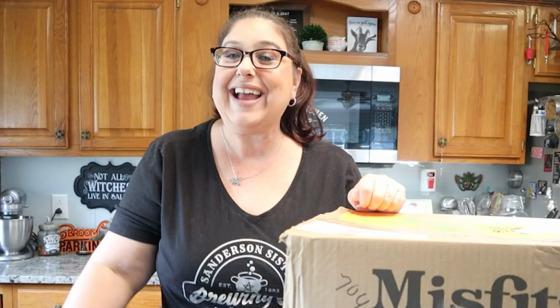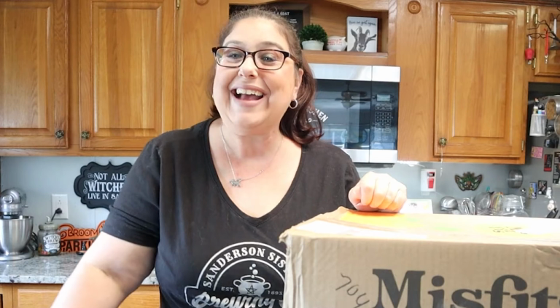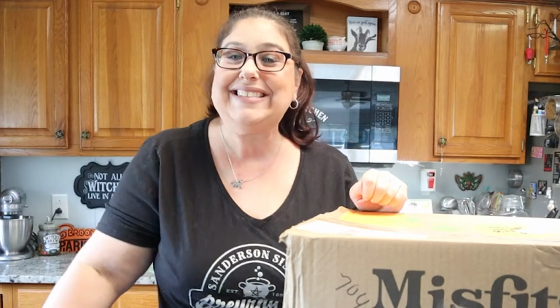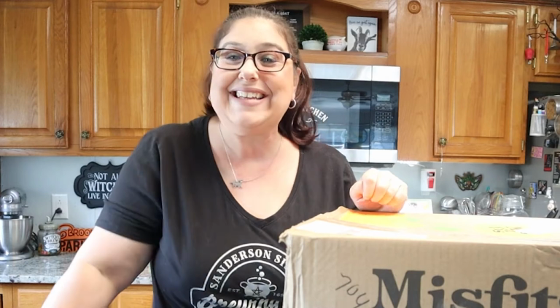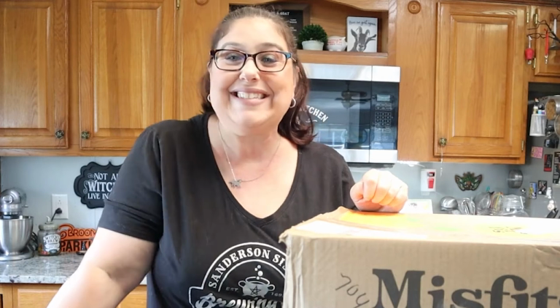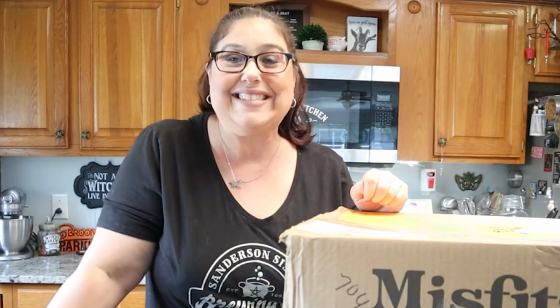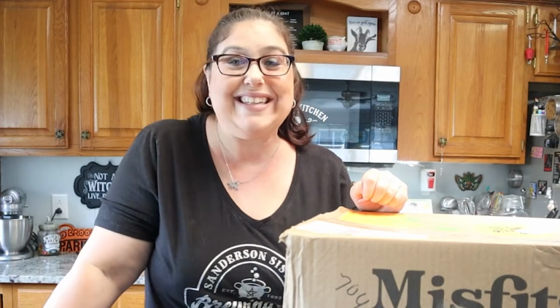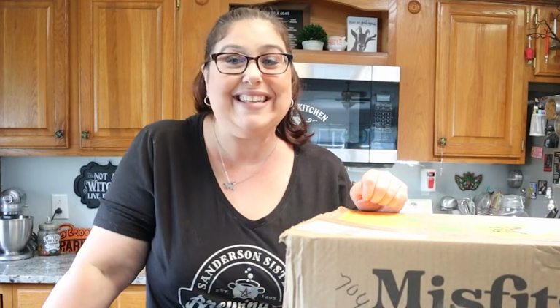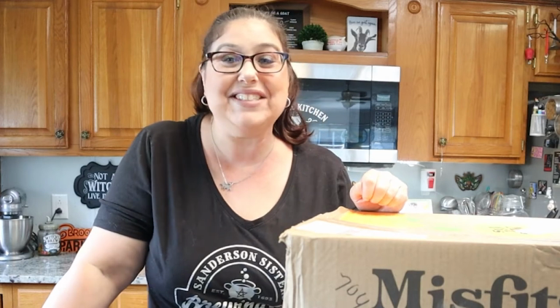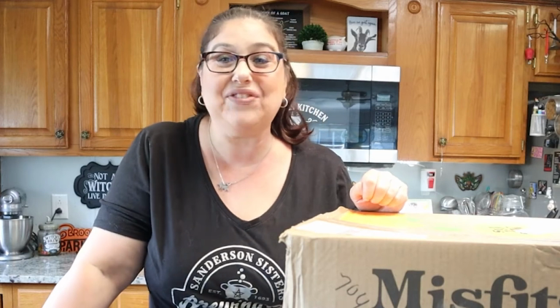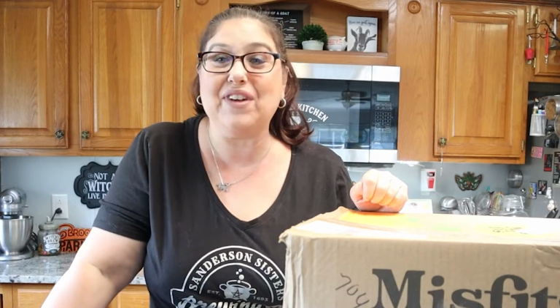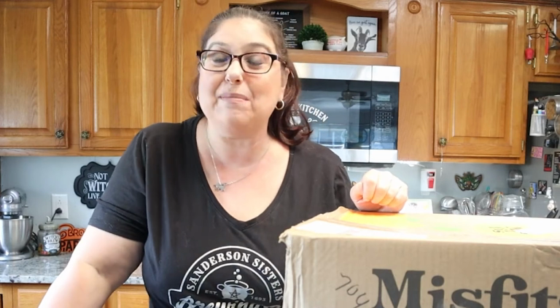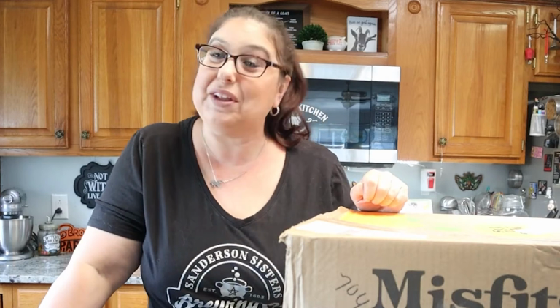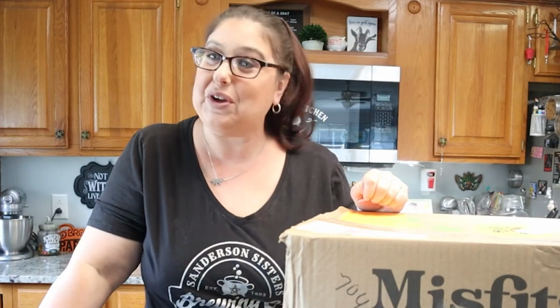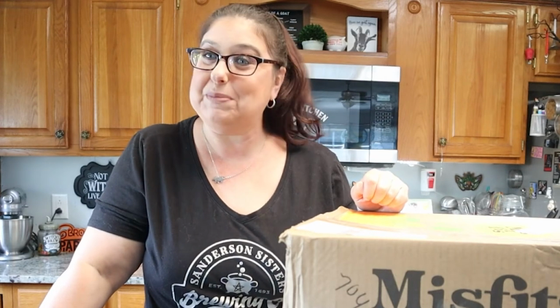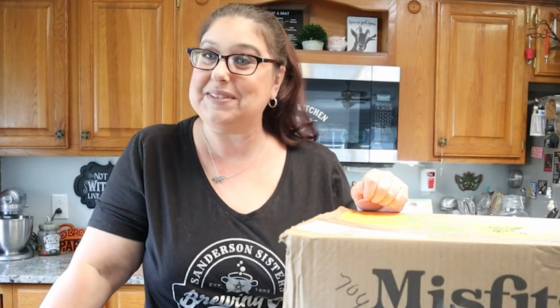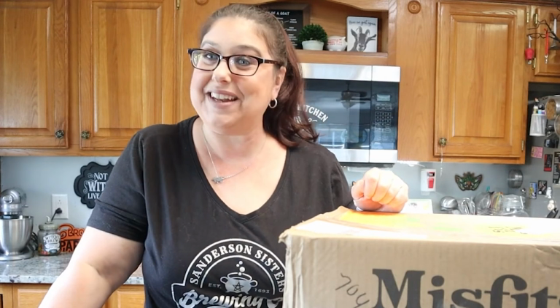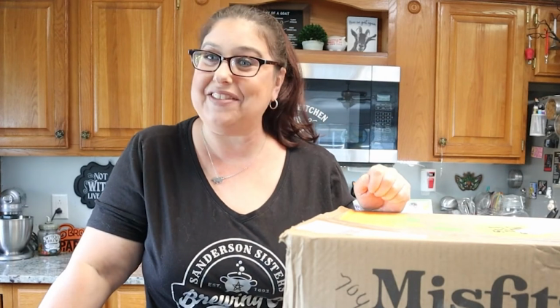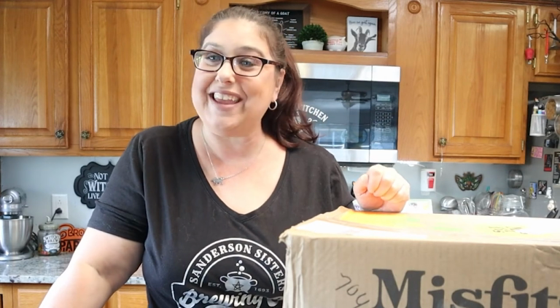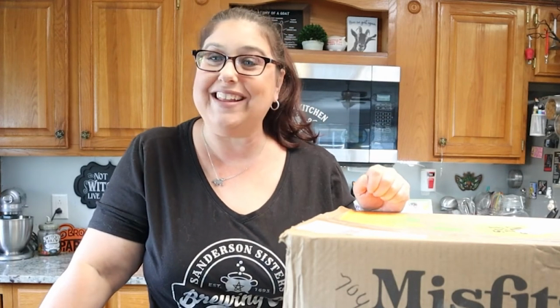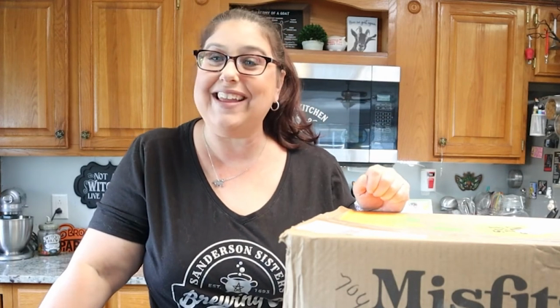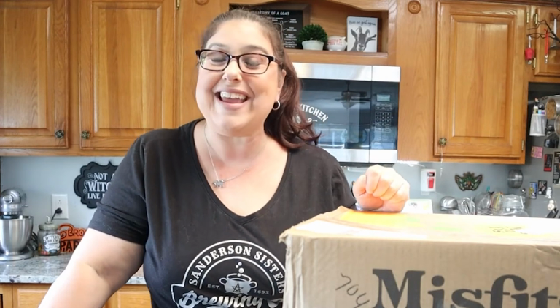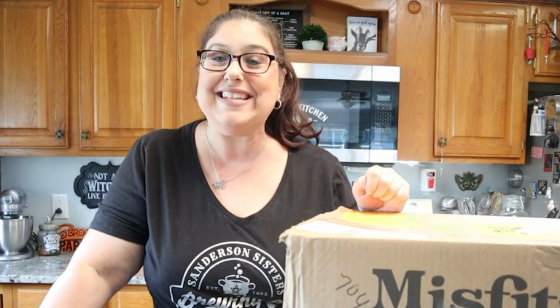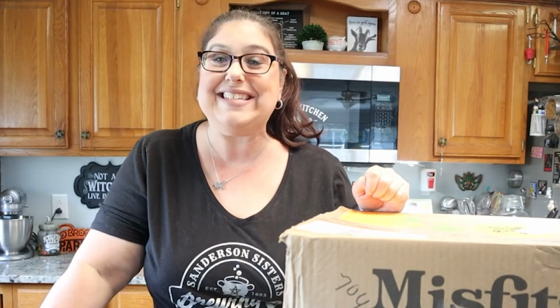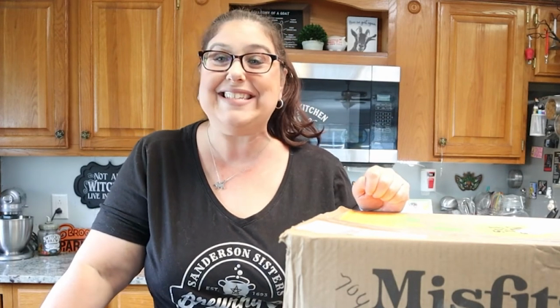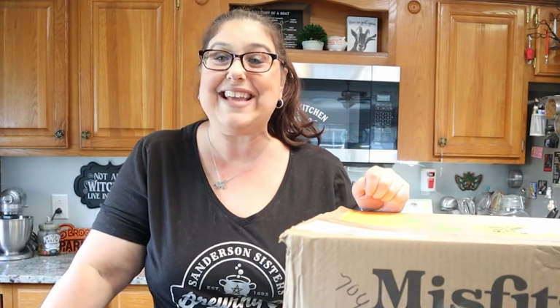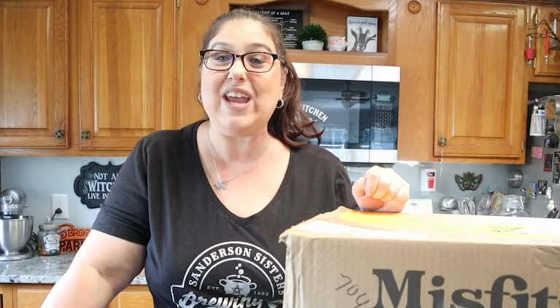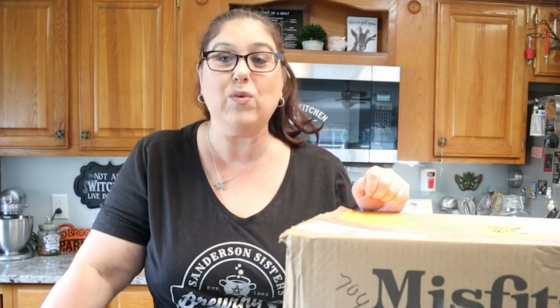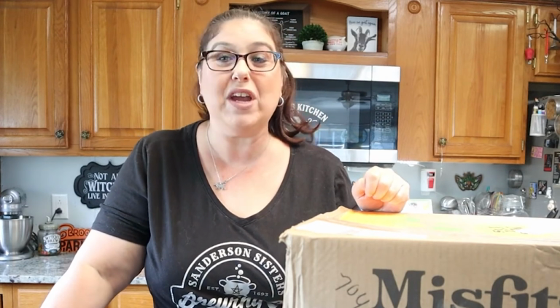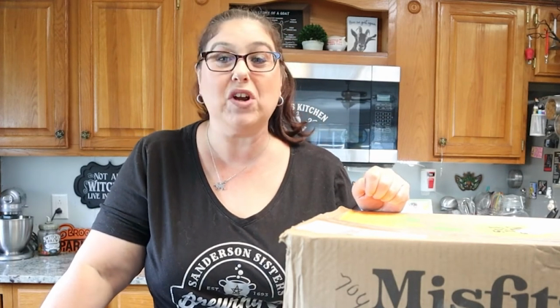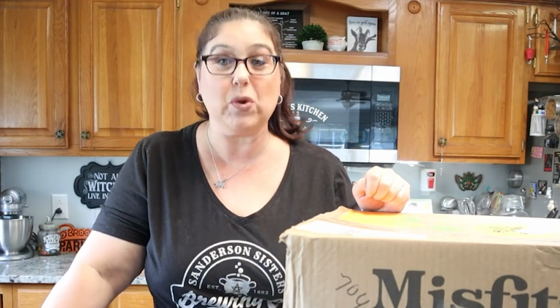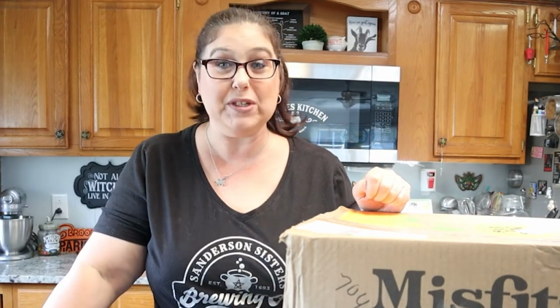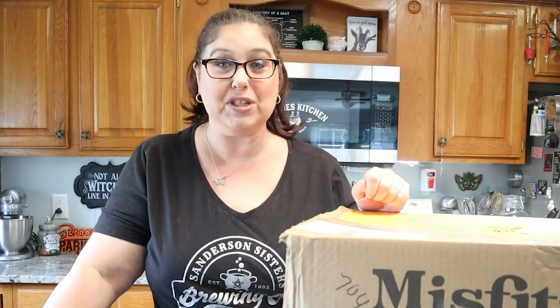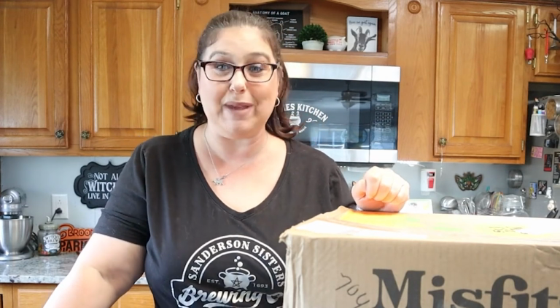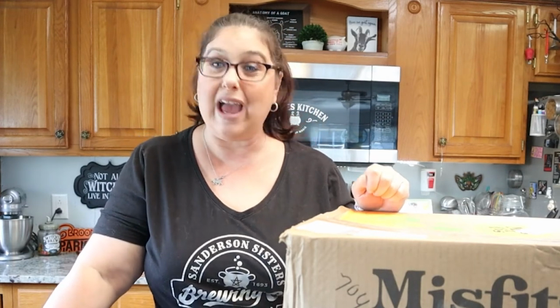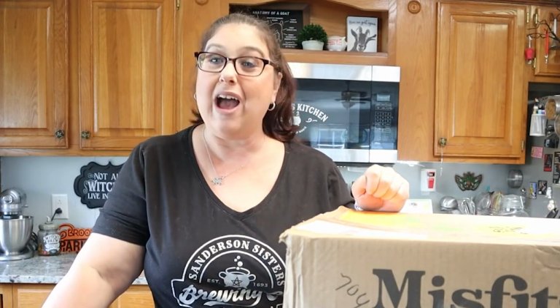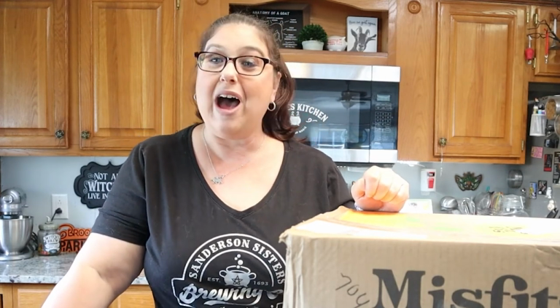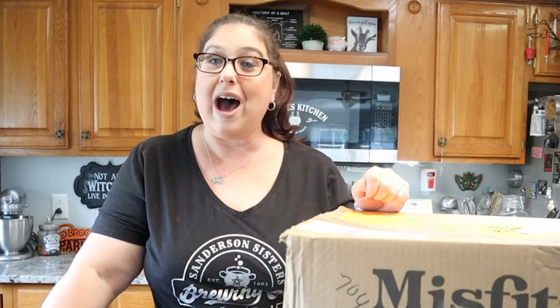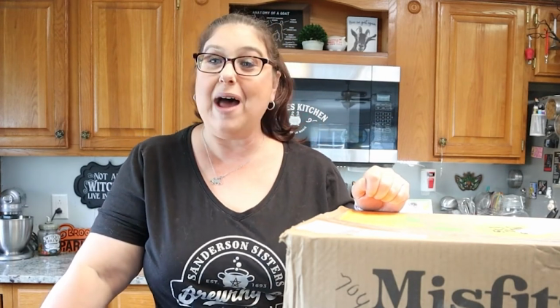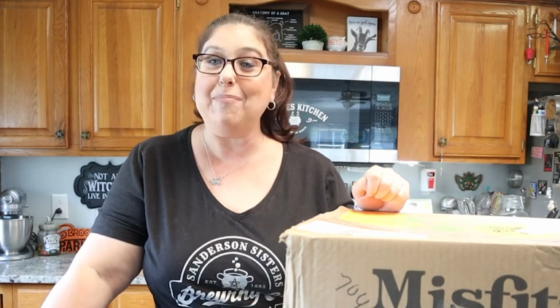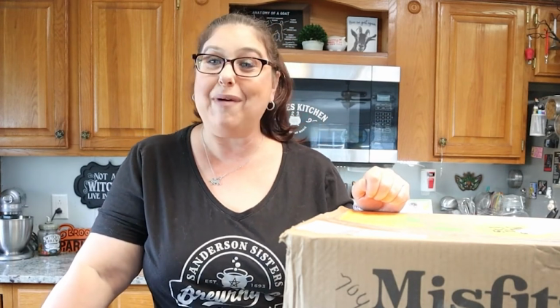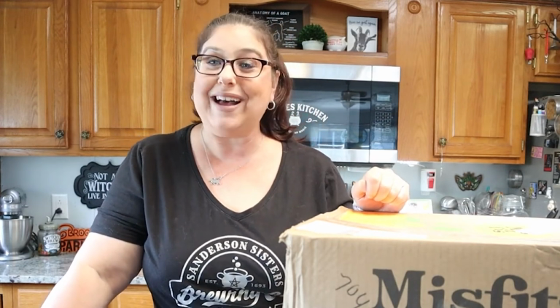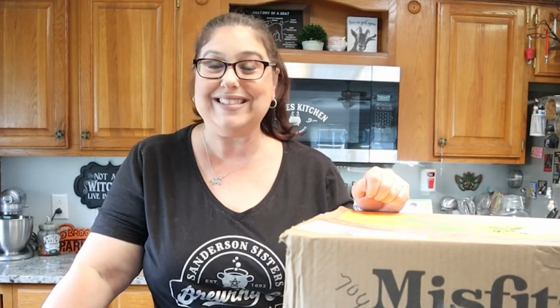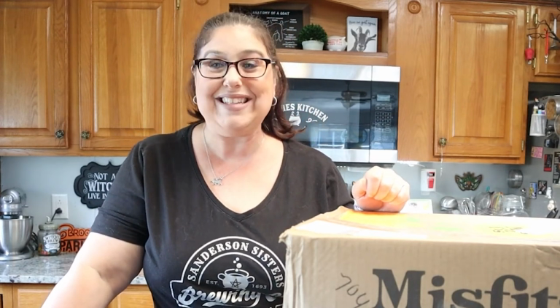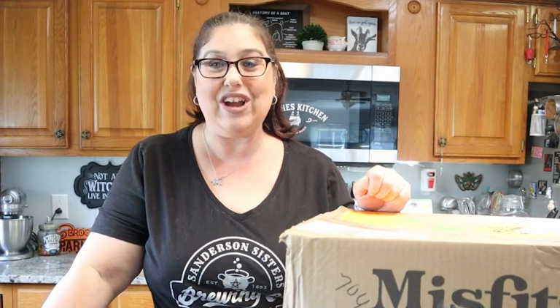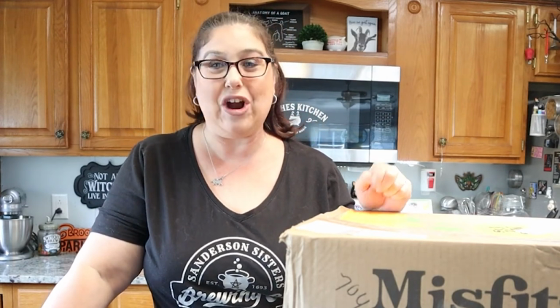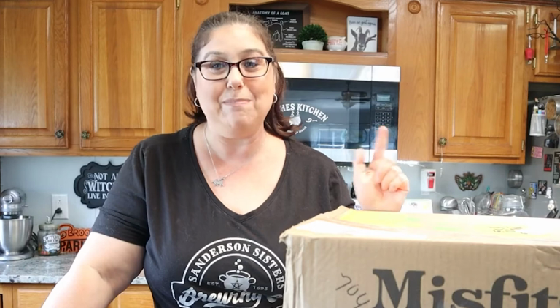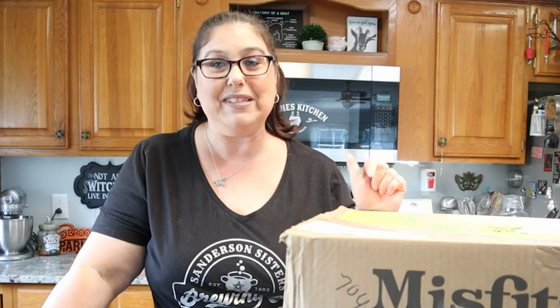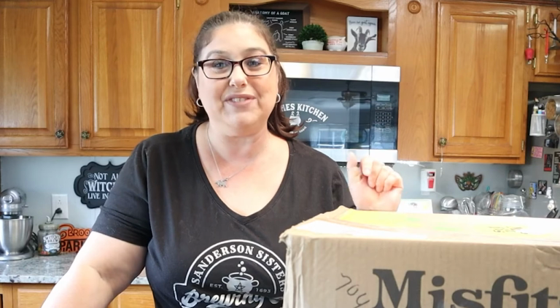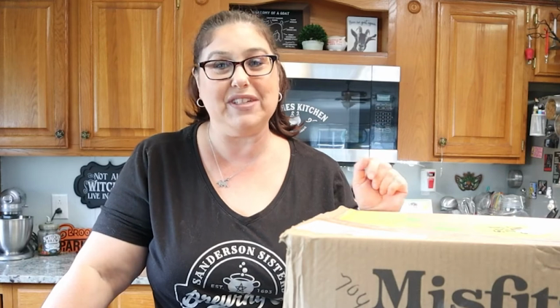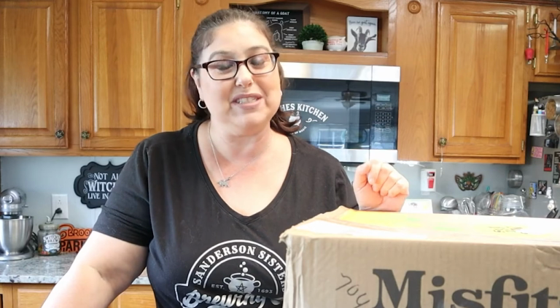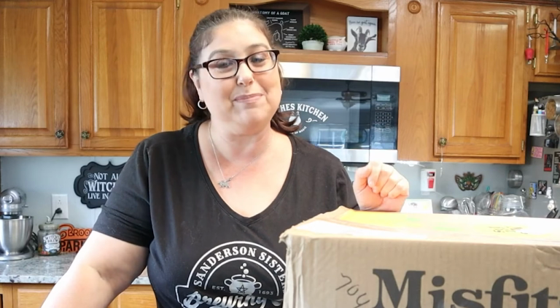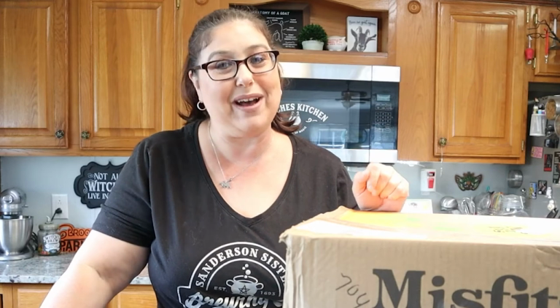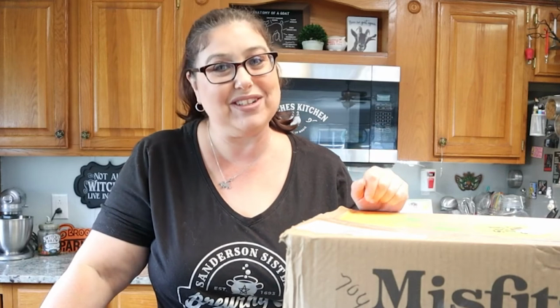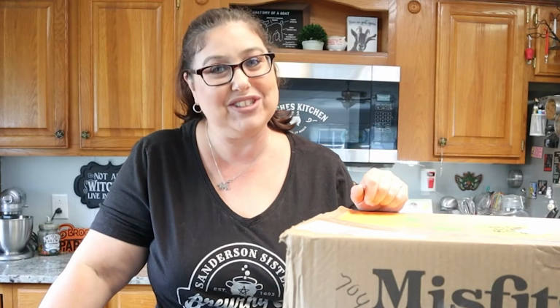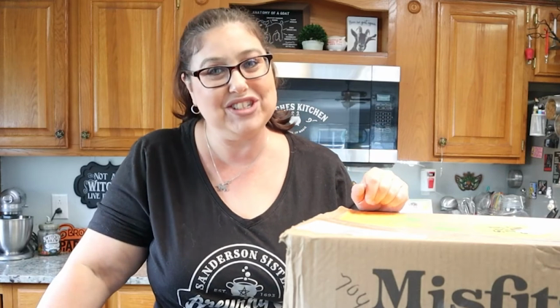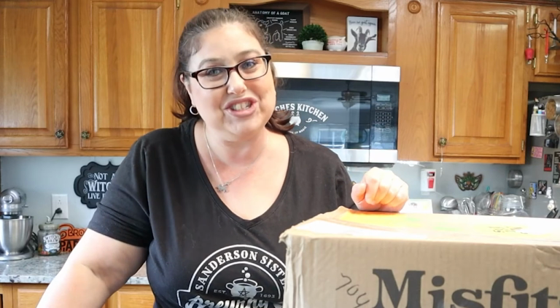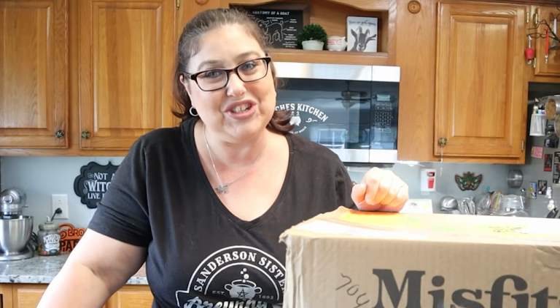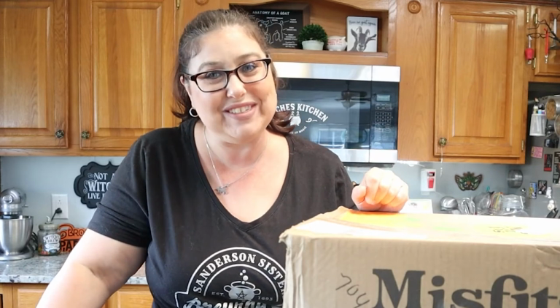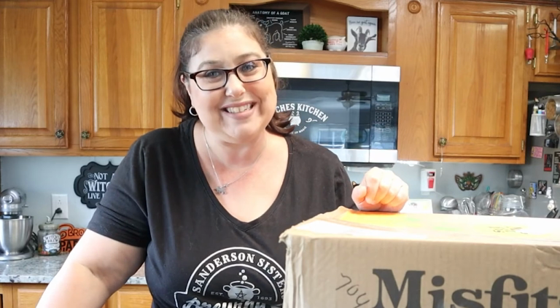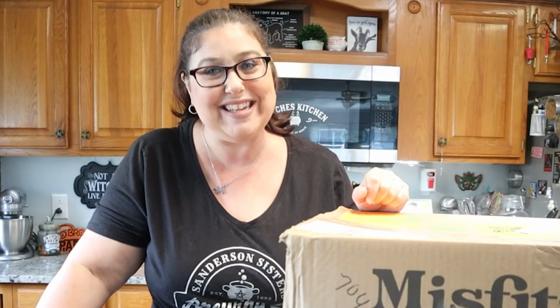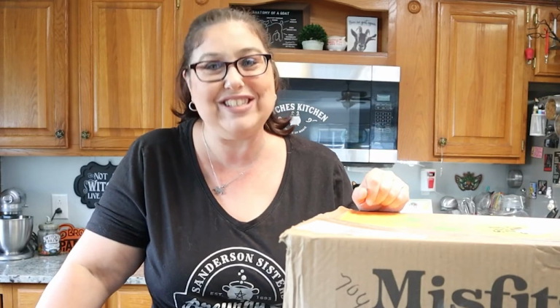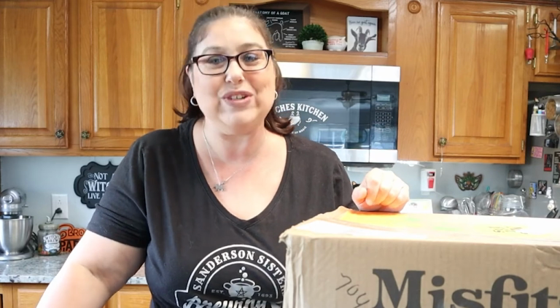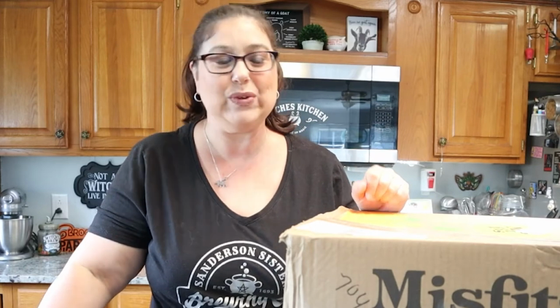Hi guys, it's Liz from Little Homestead on the Hill and today we are going to be unboxing our Misfits box, so stay tuned.